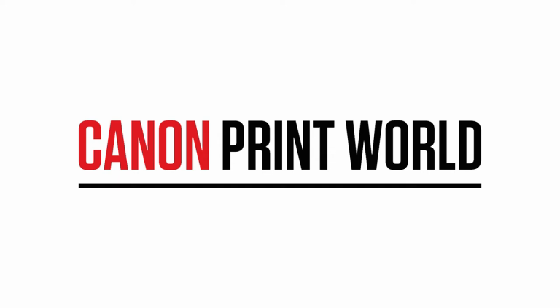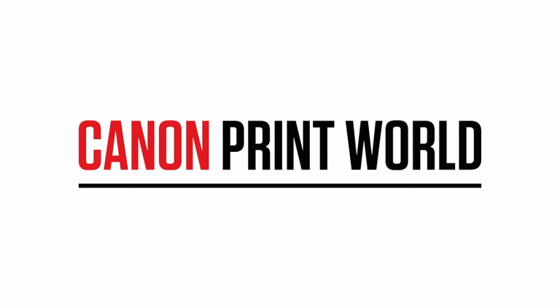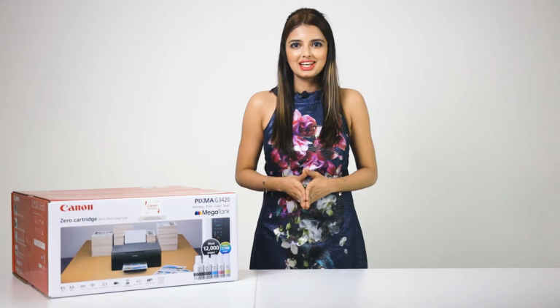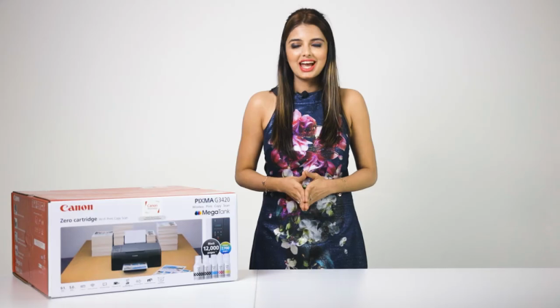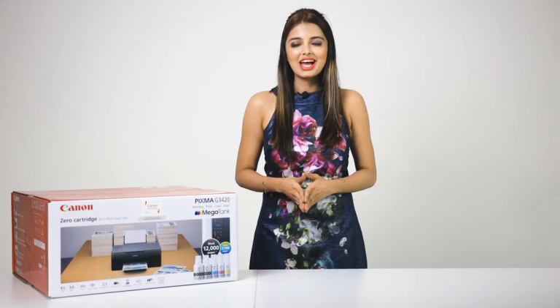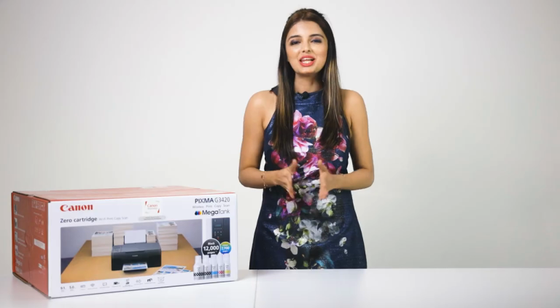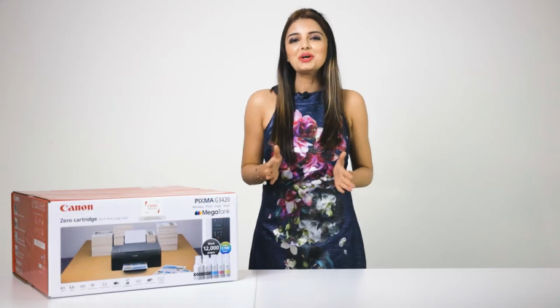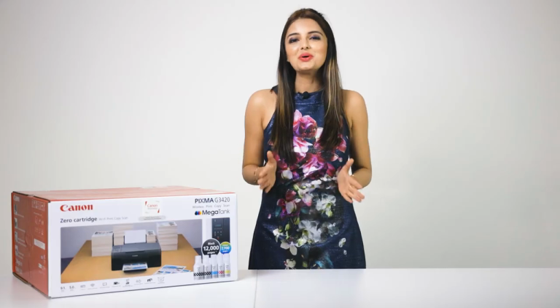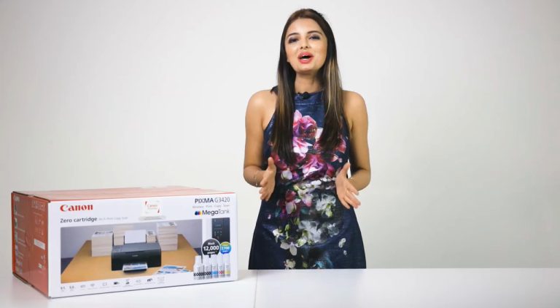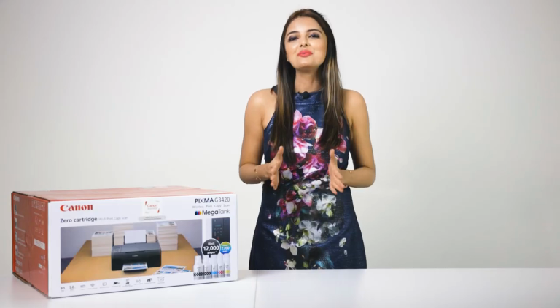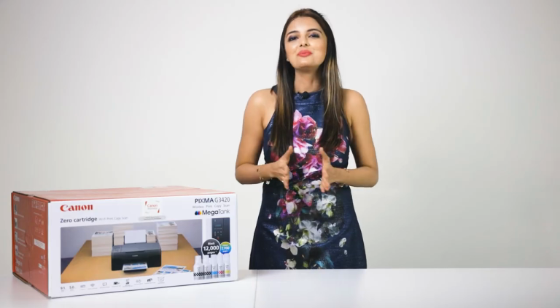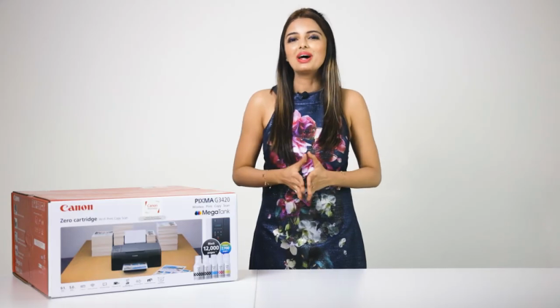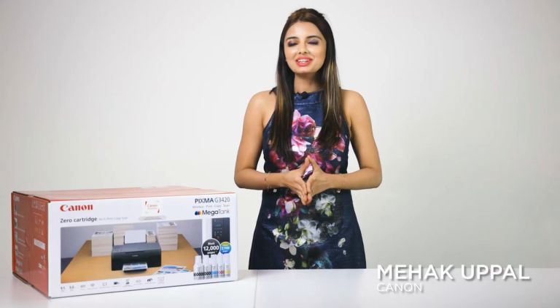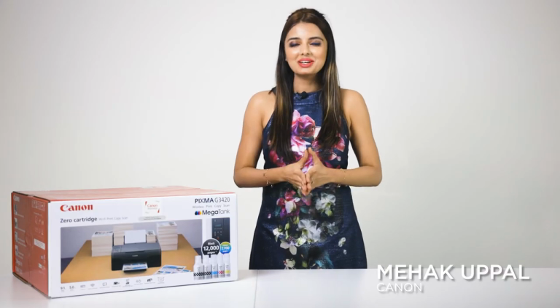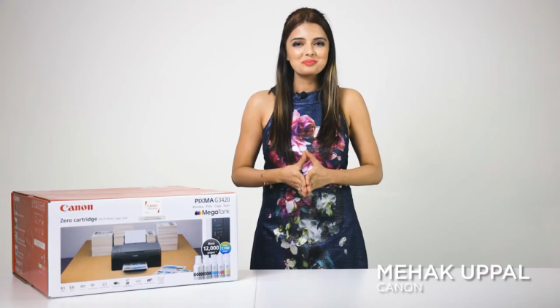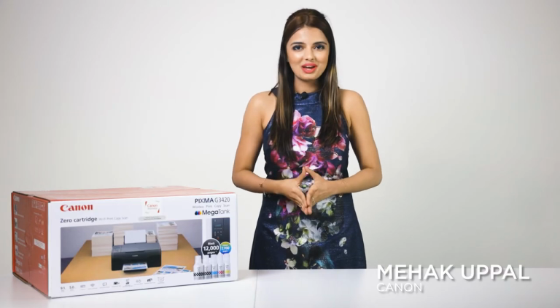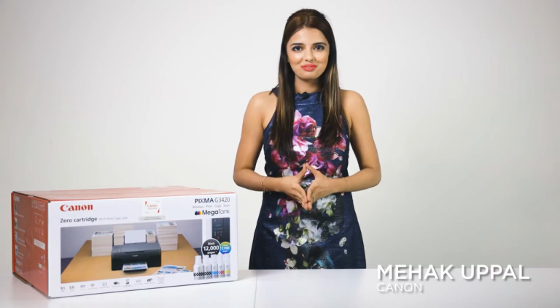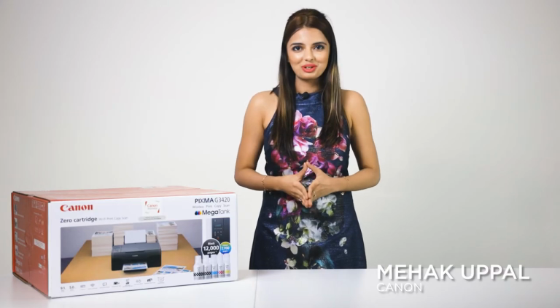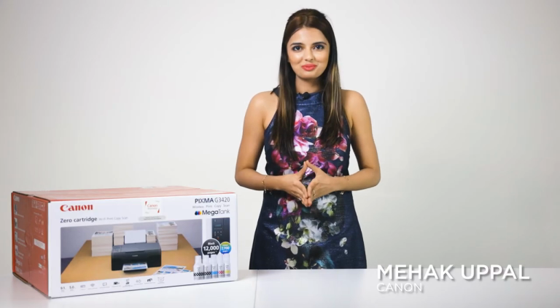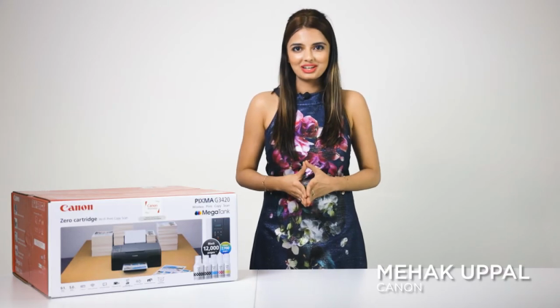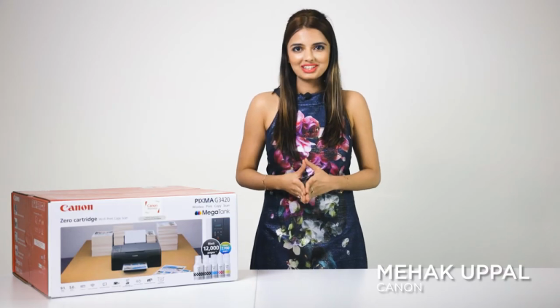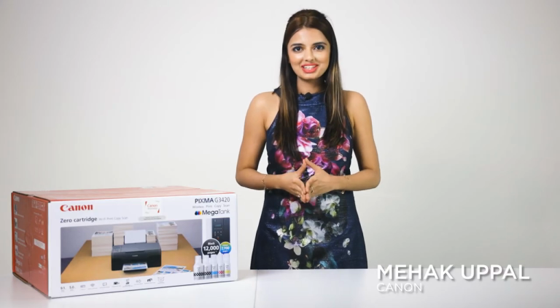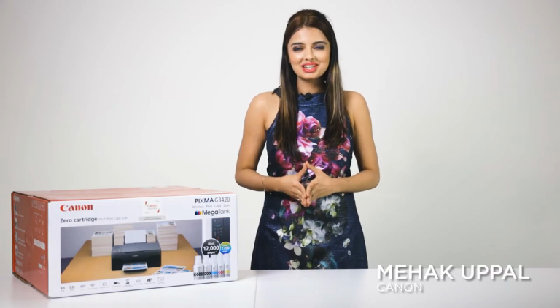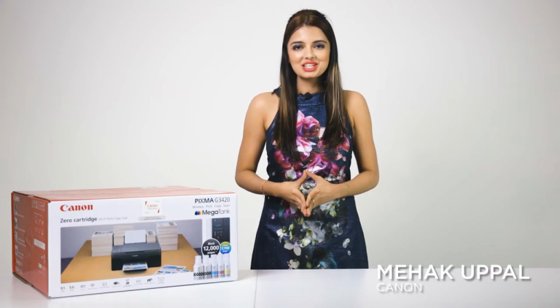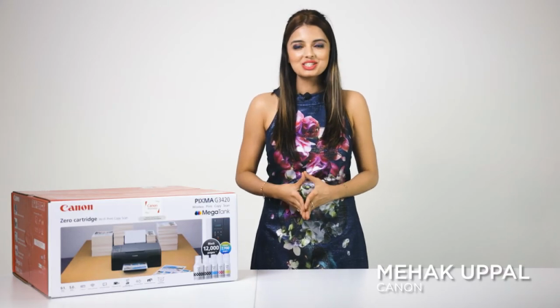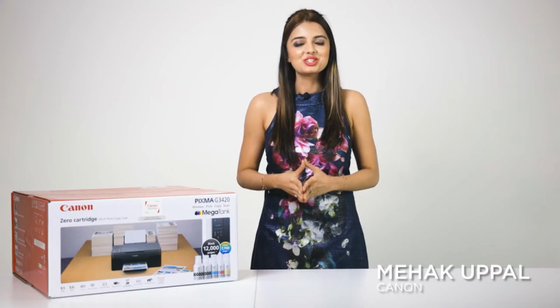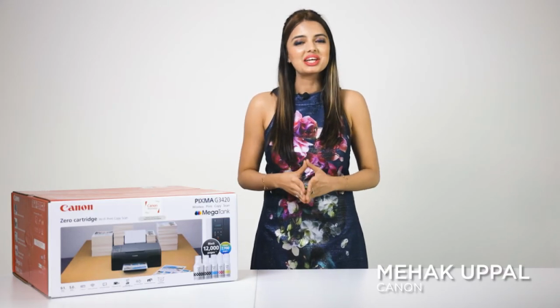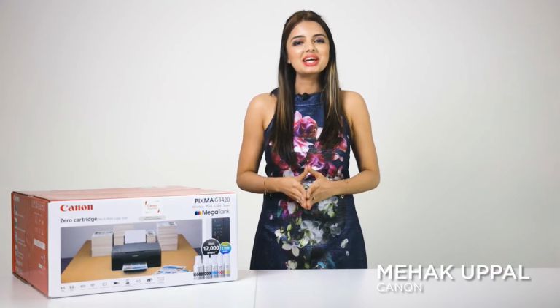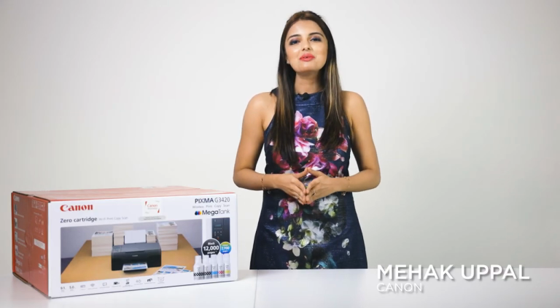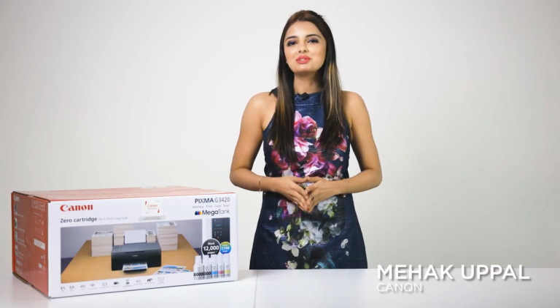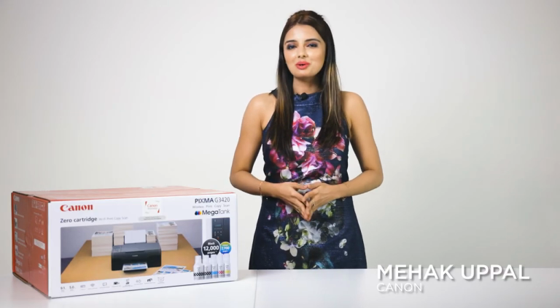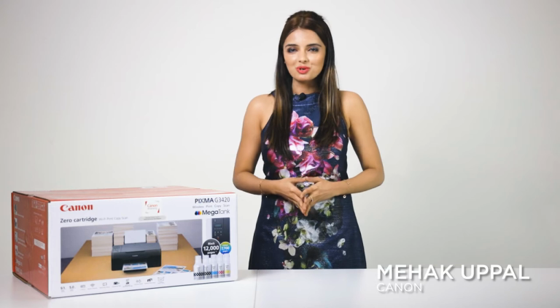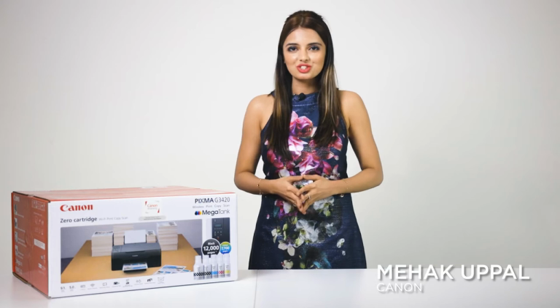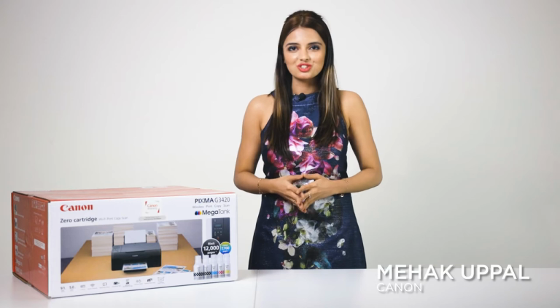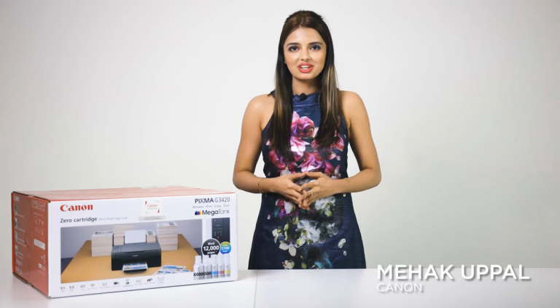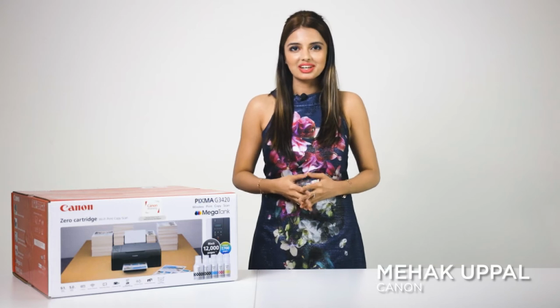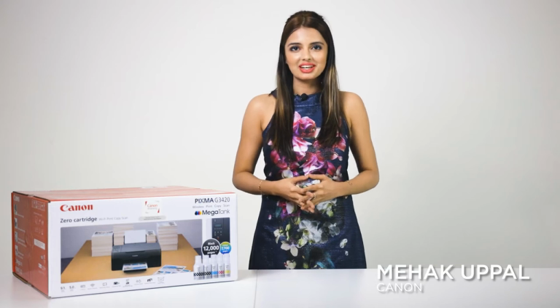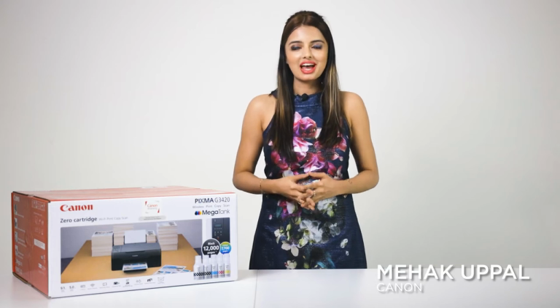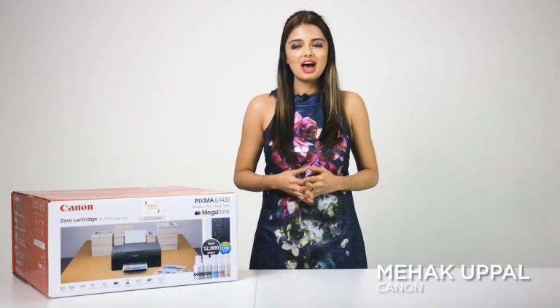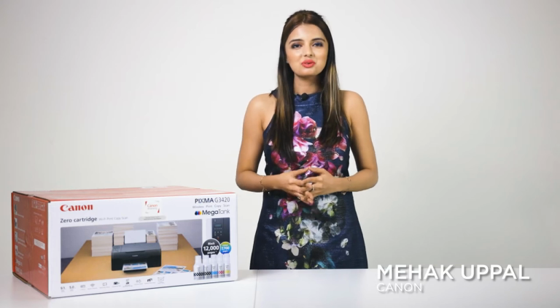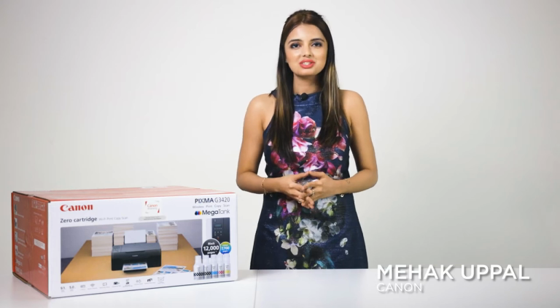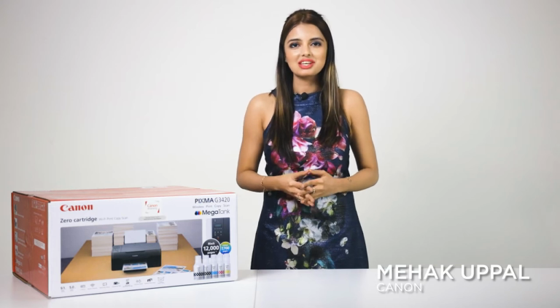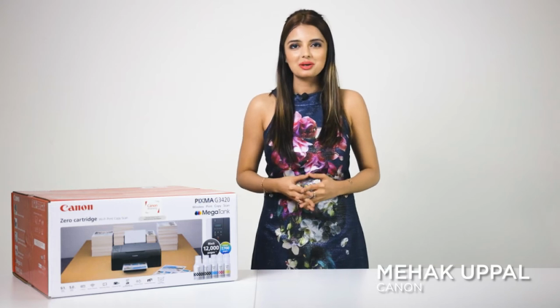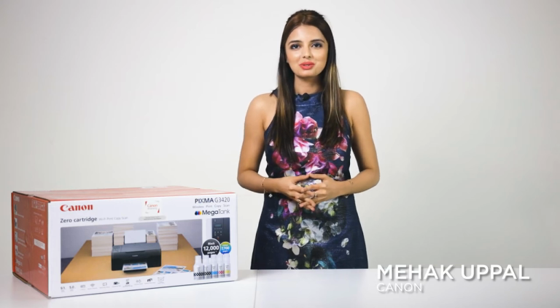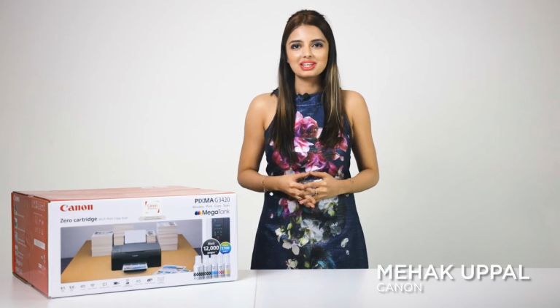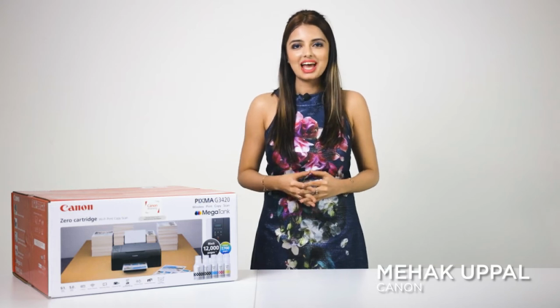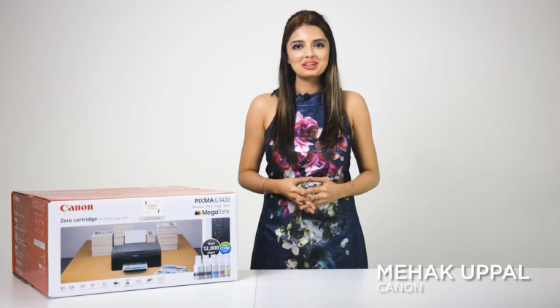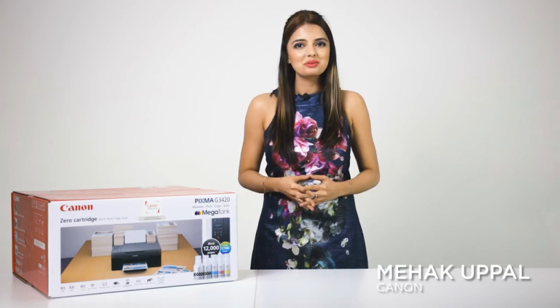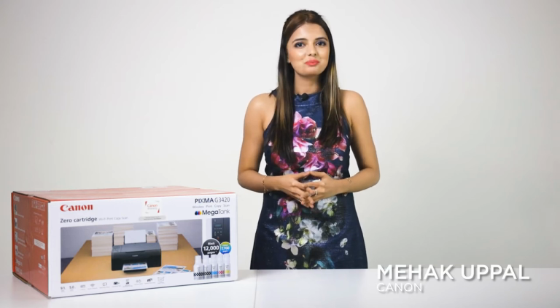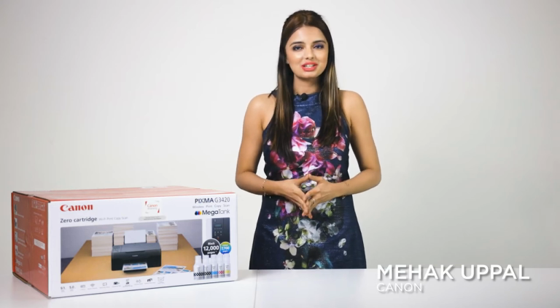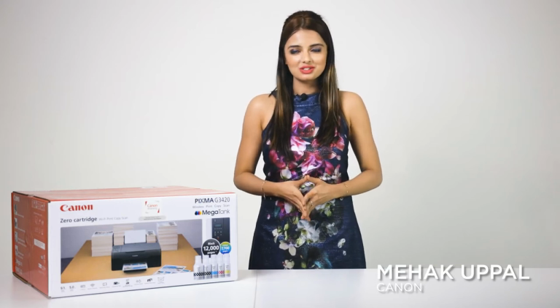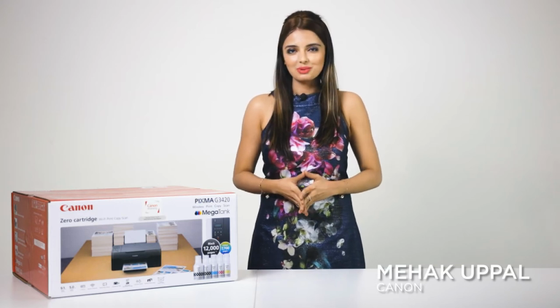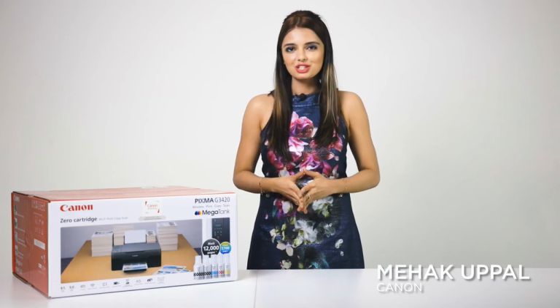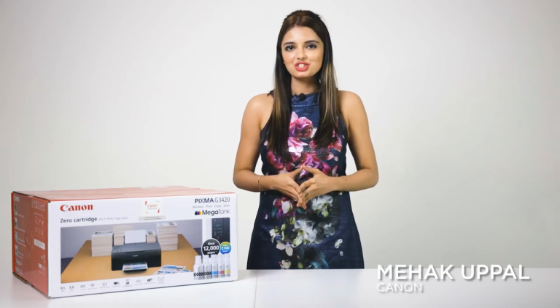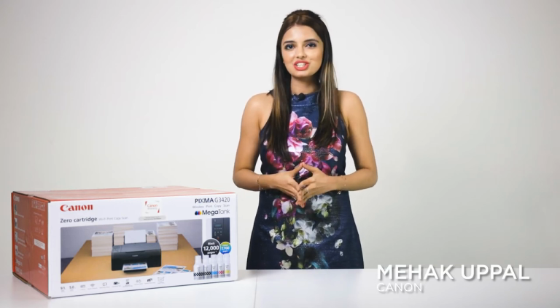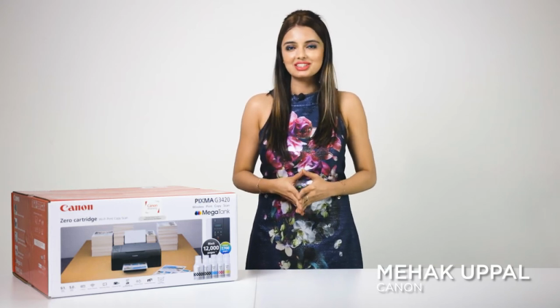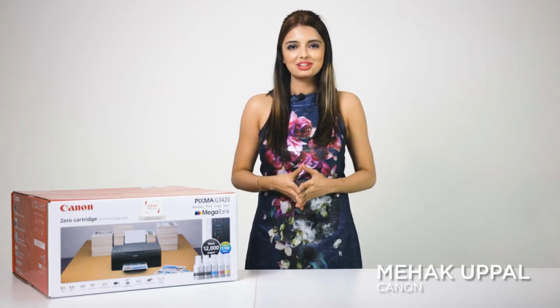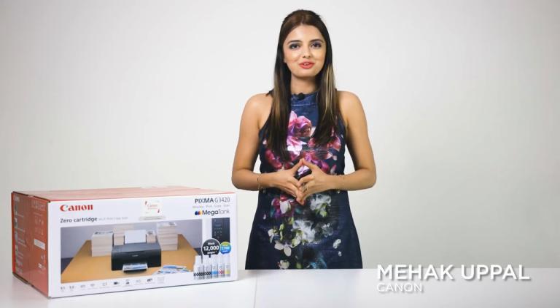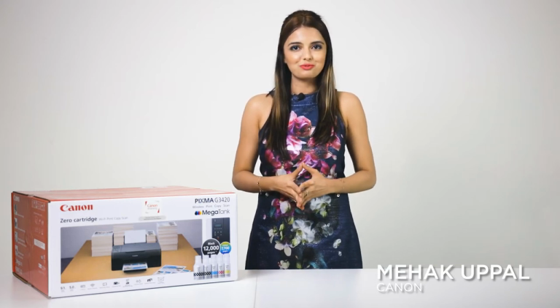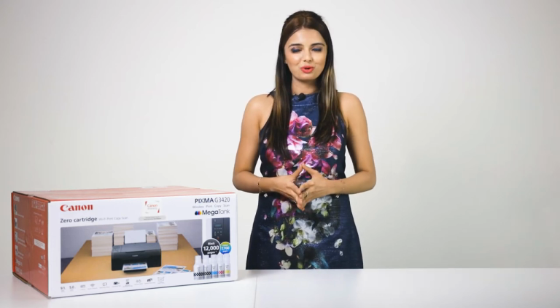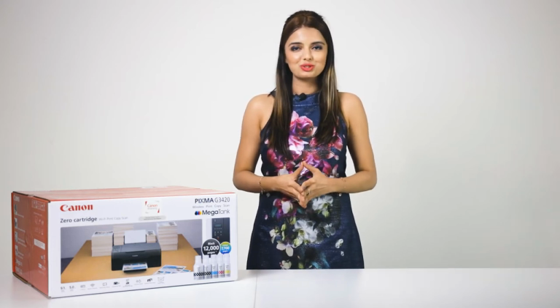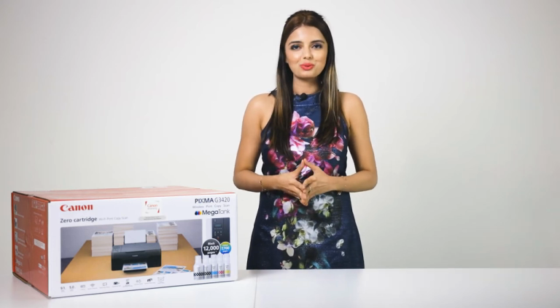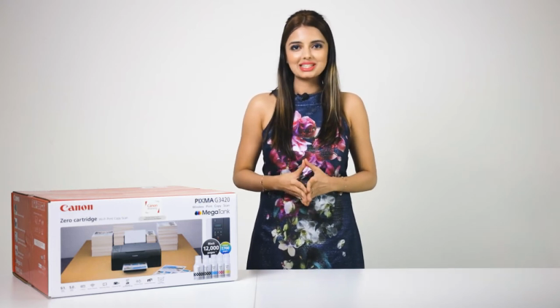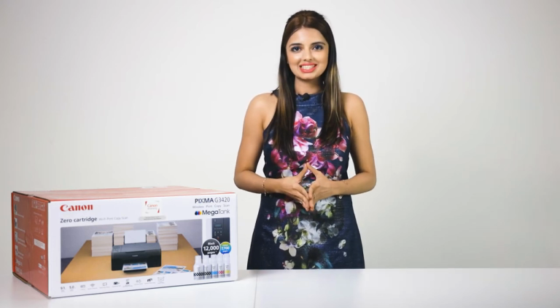Hello and welcome everyone. Today I'm demonstrating how to set up the Canon Pixma G3420.